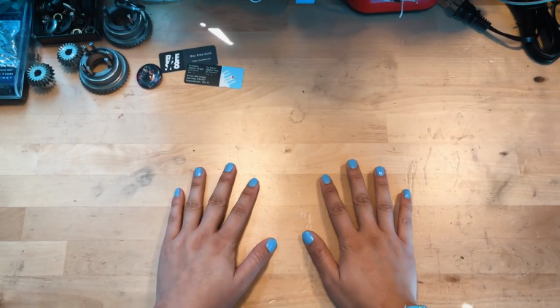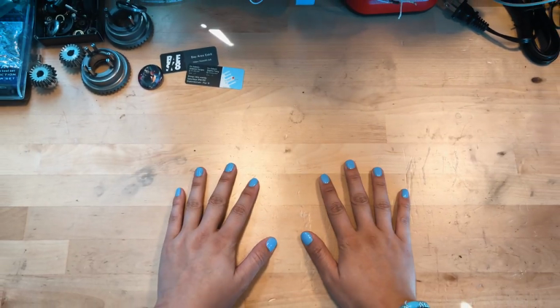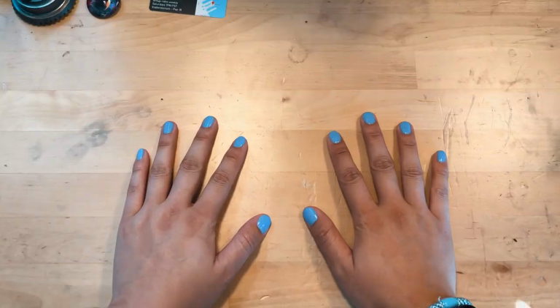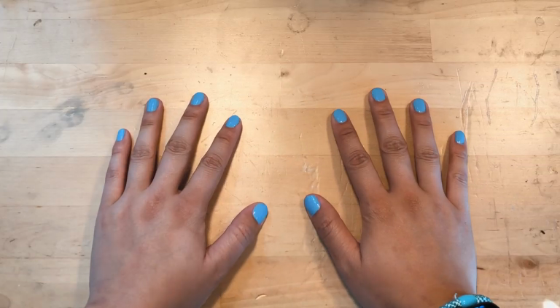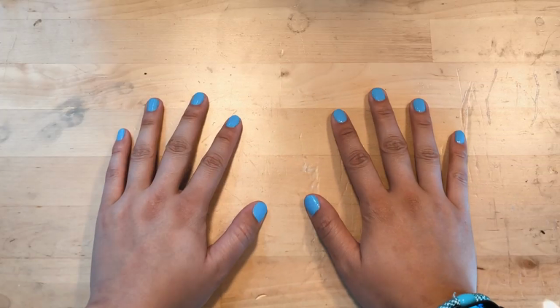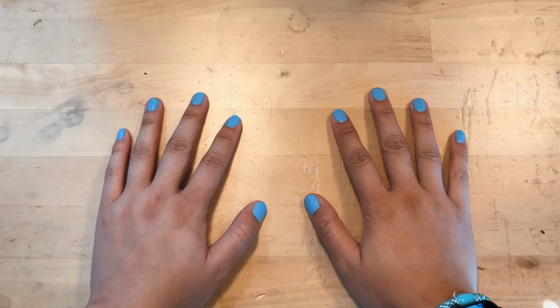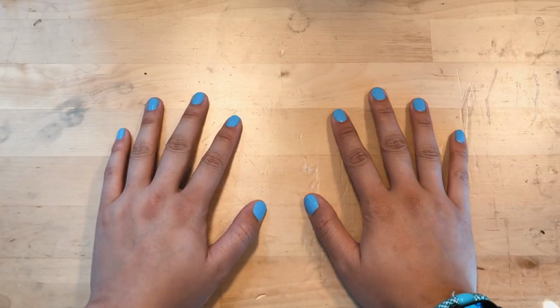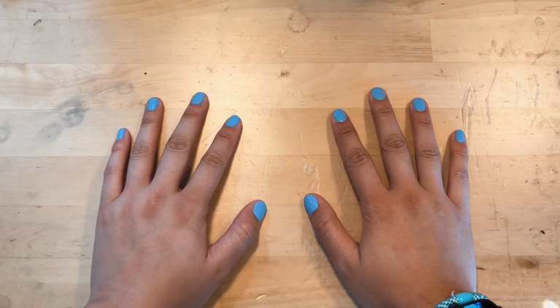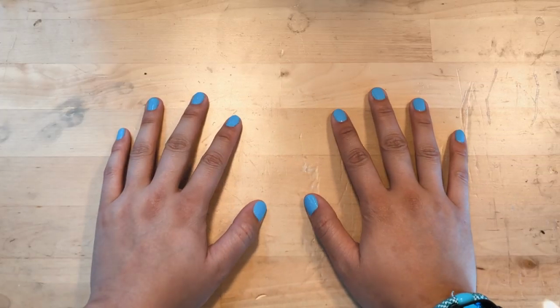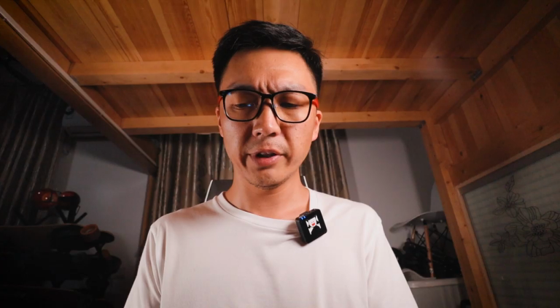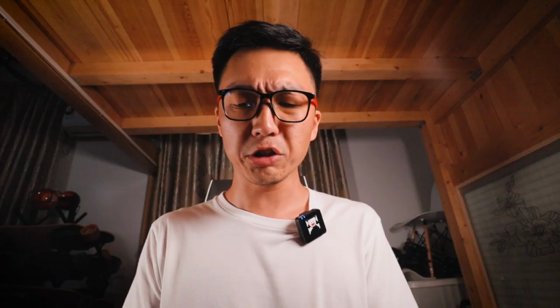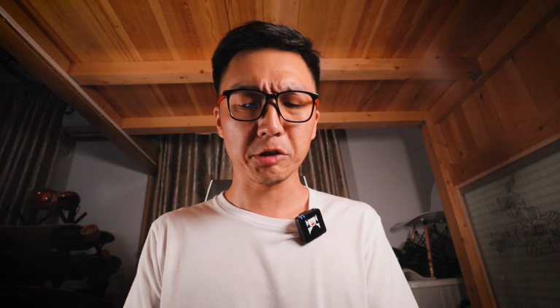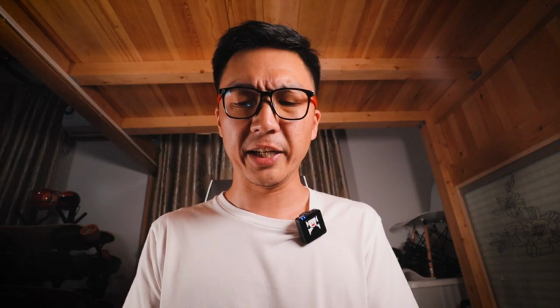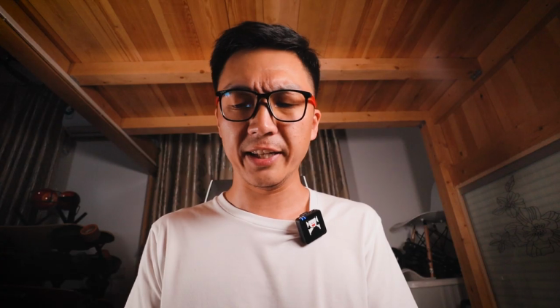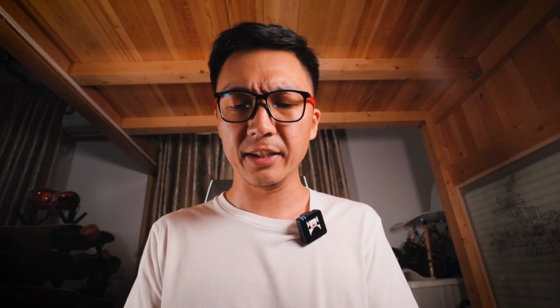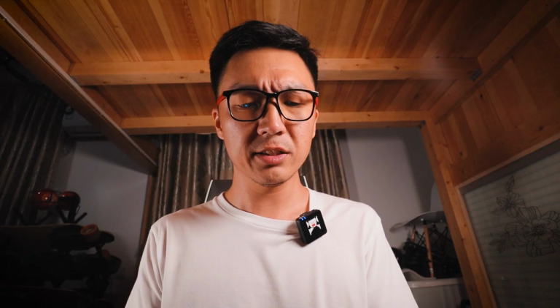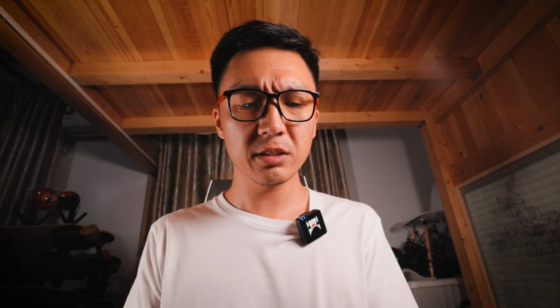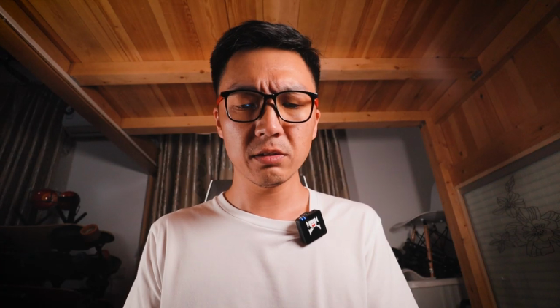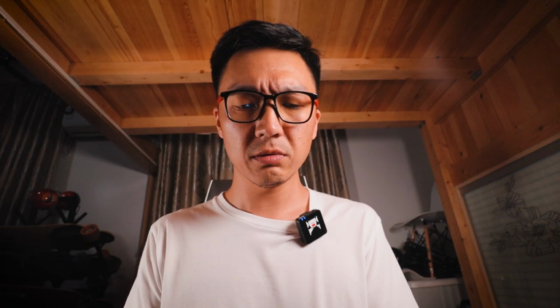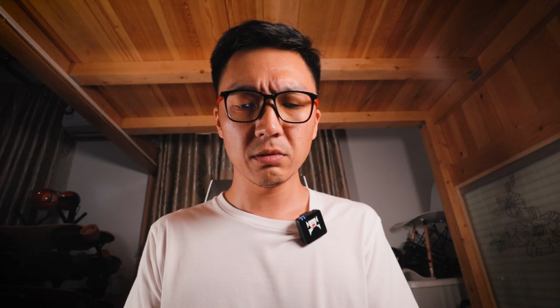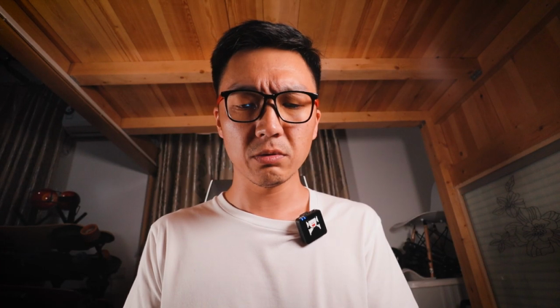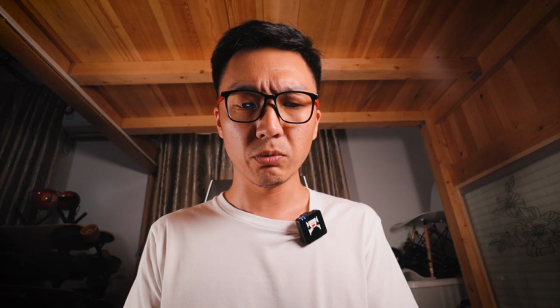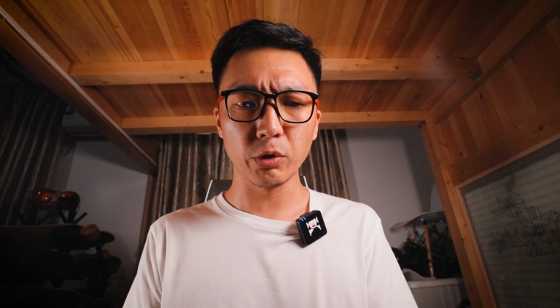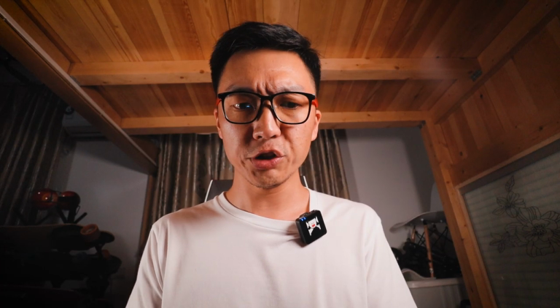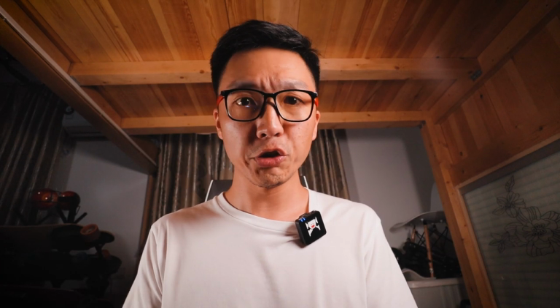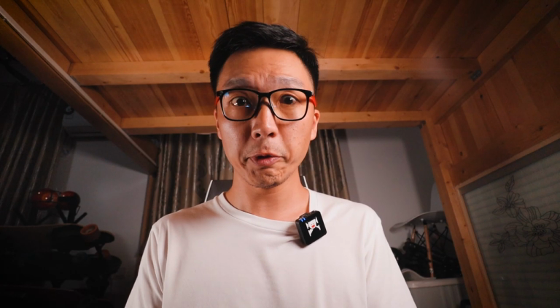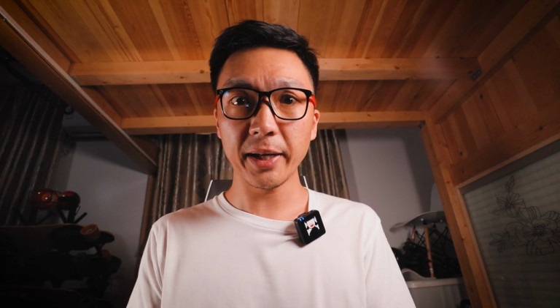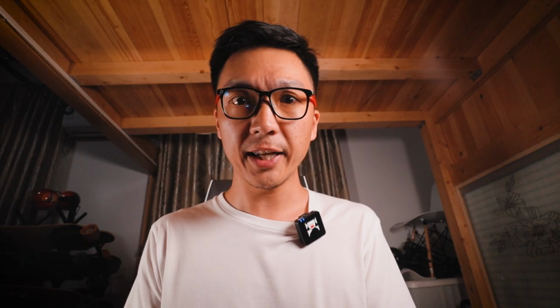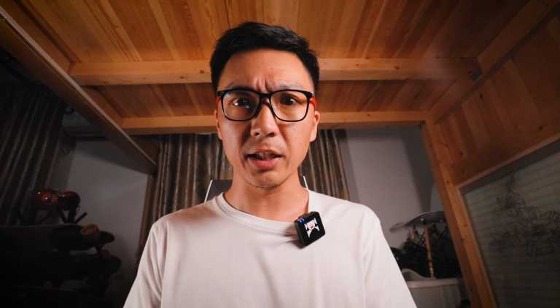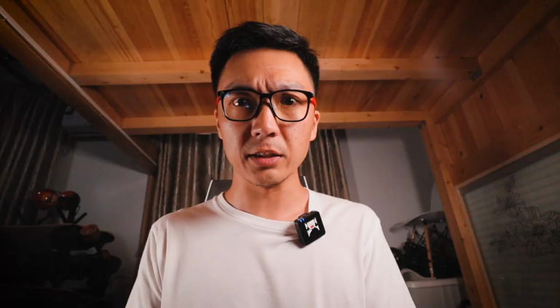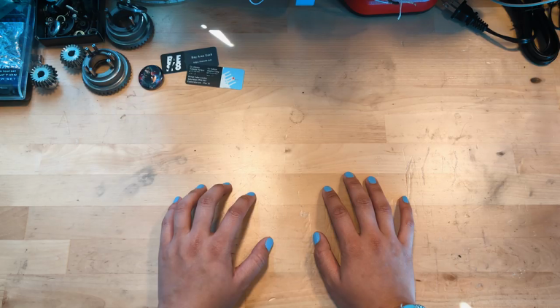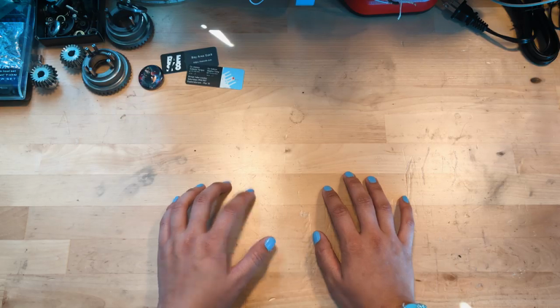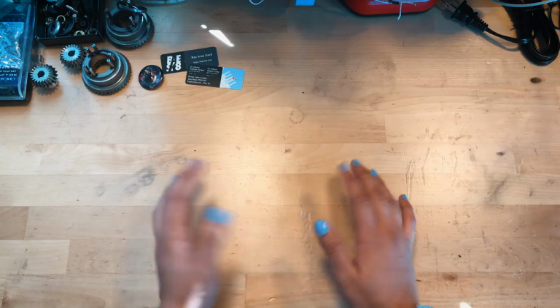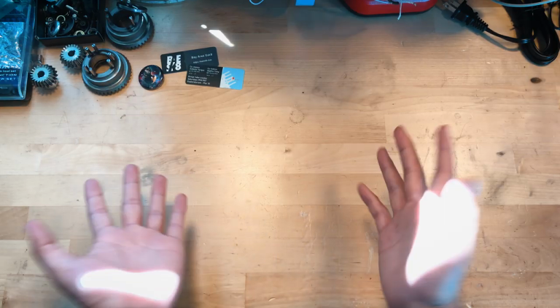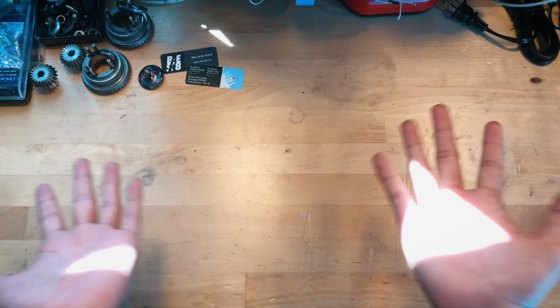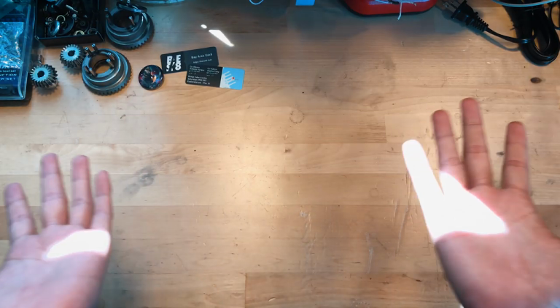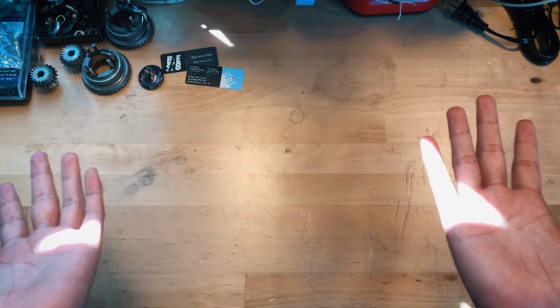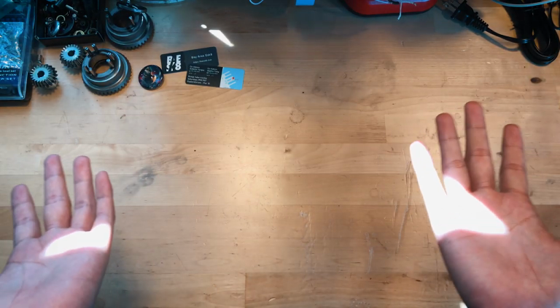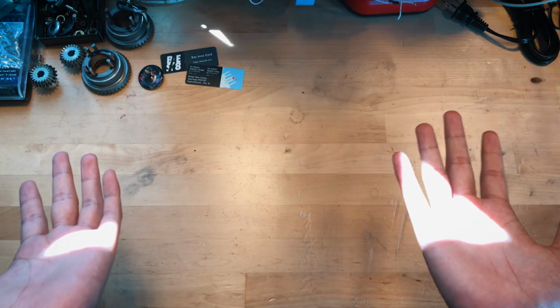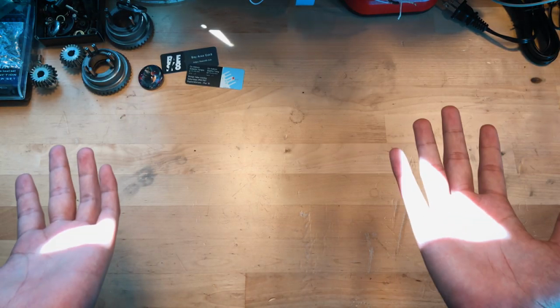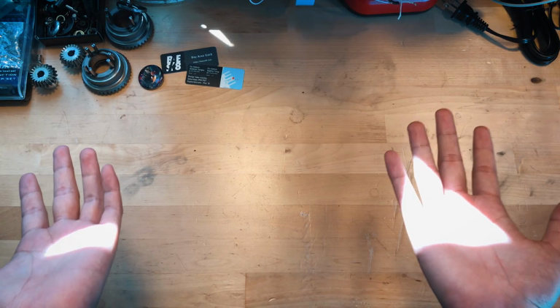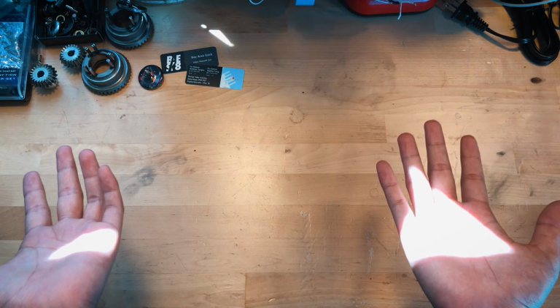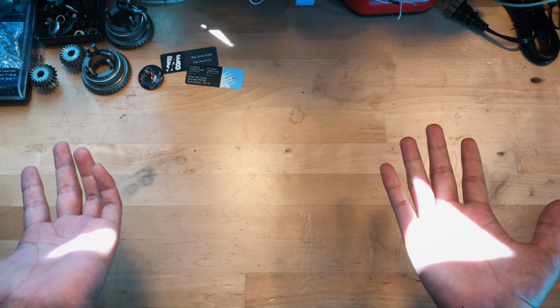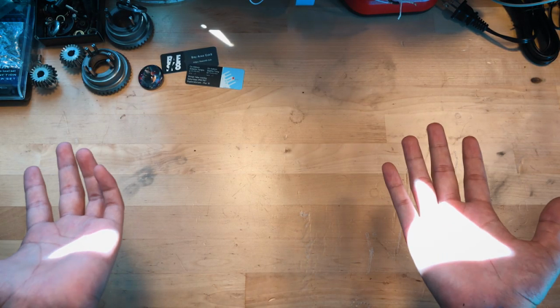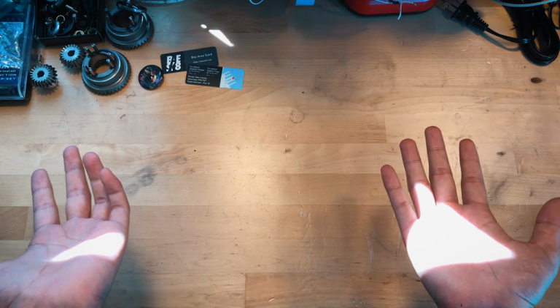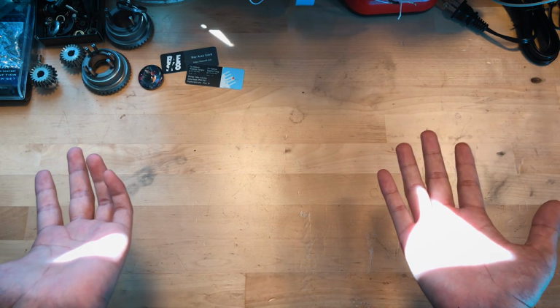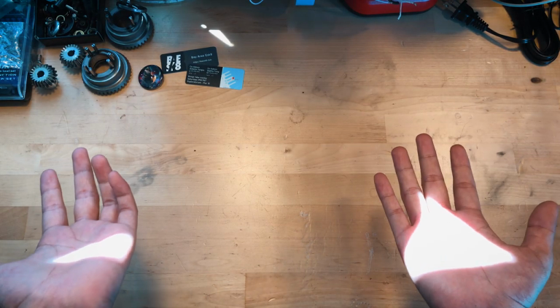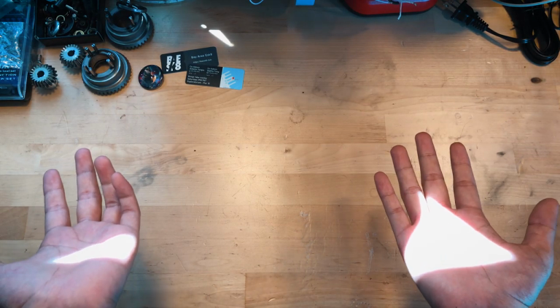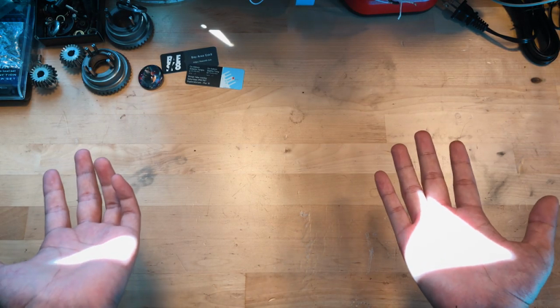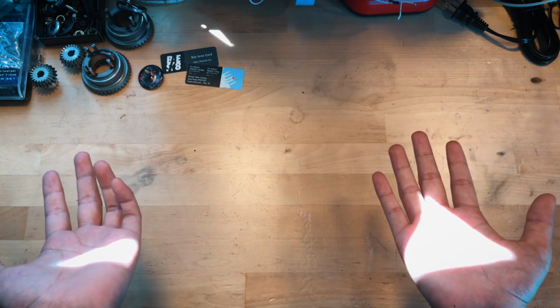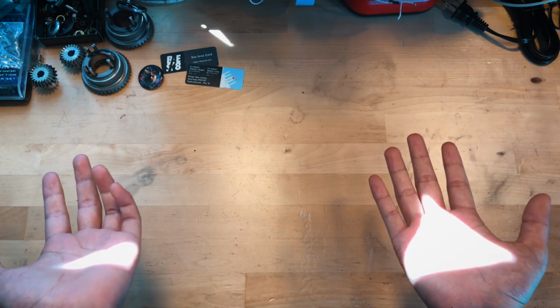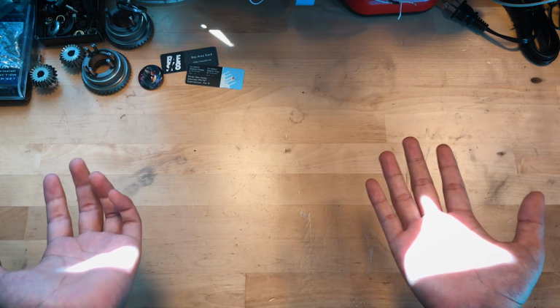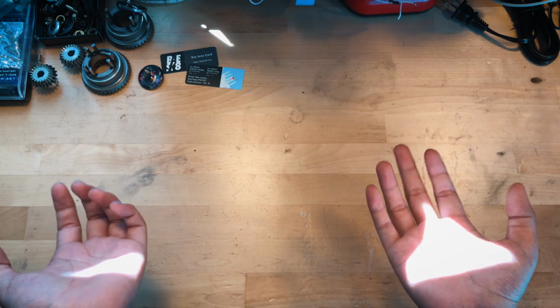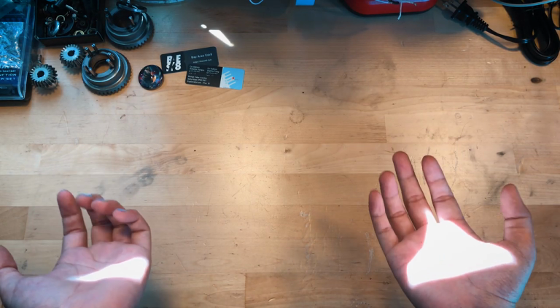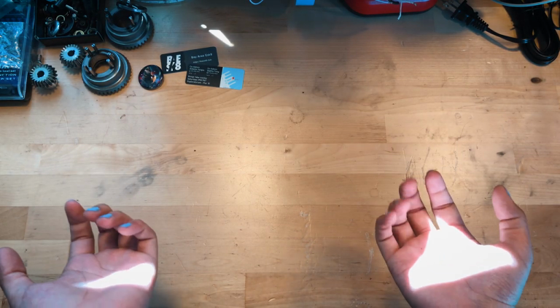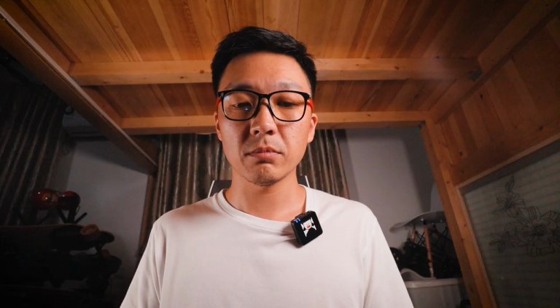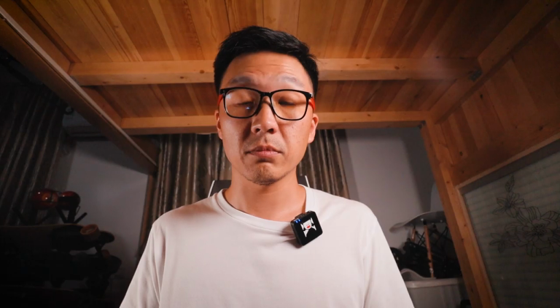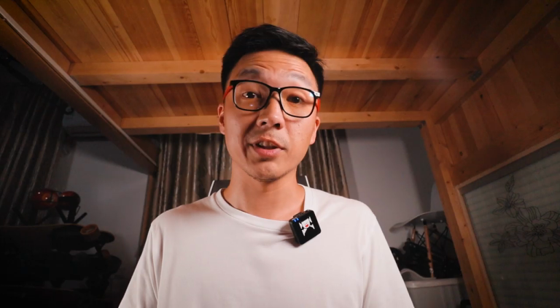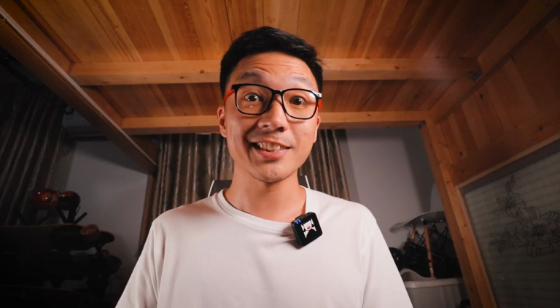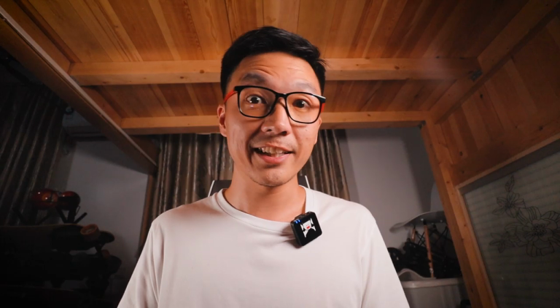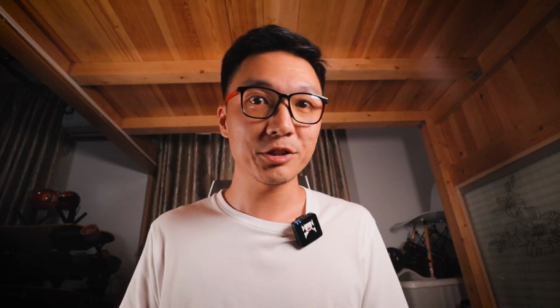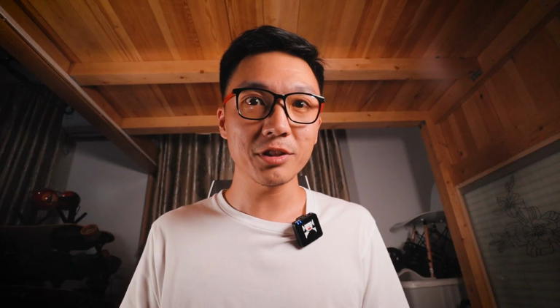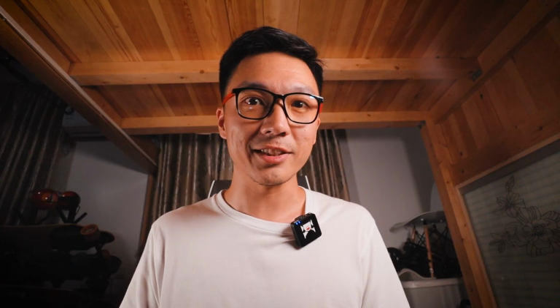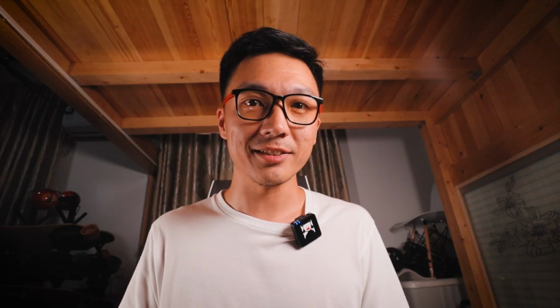Wait, these aren't my hands. What'd you do with my hands? Oh well, I guess these'll work. Let's get started.